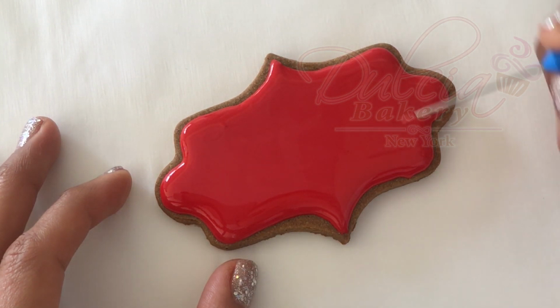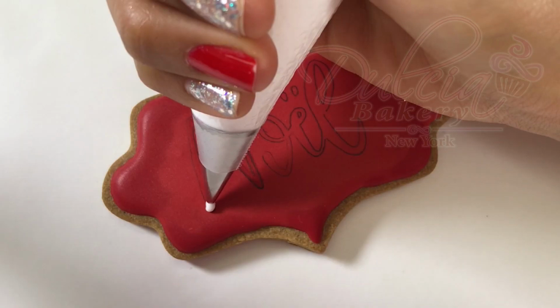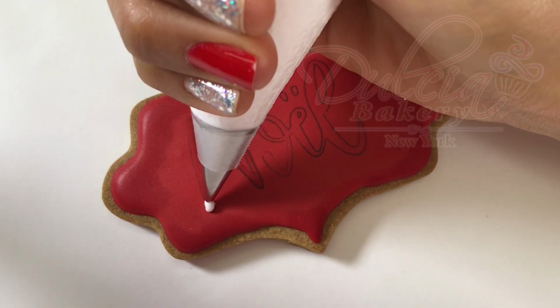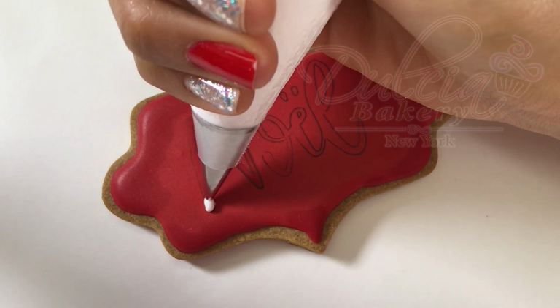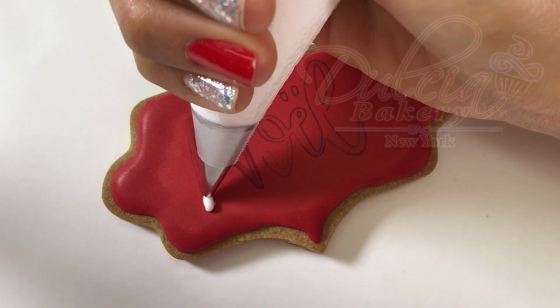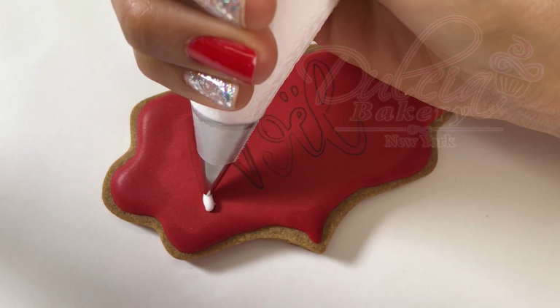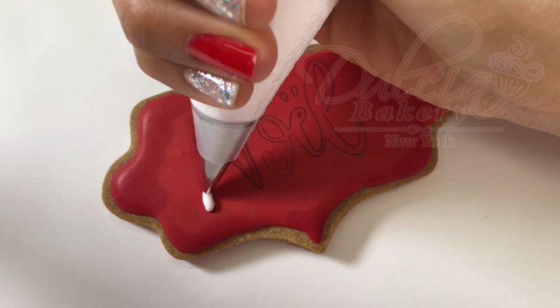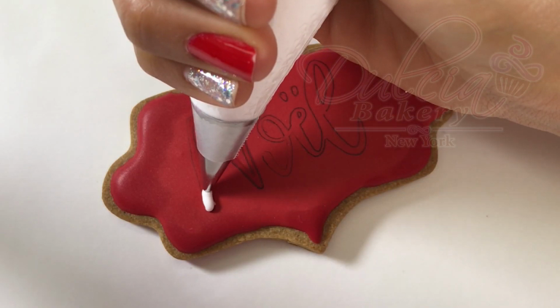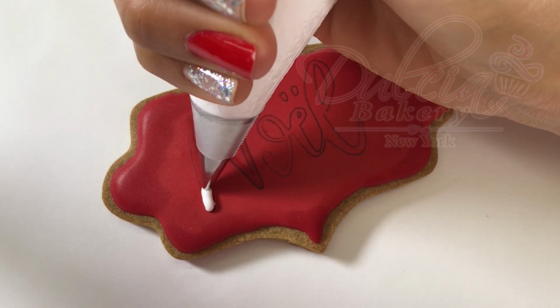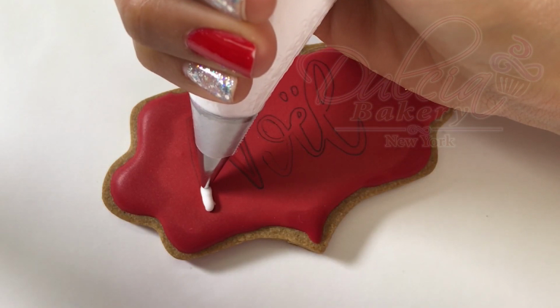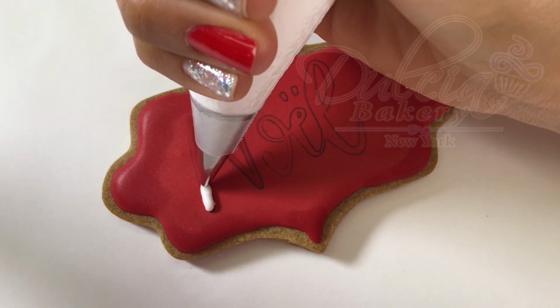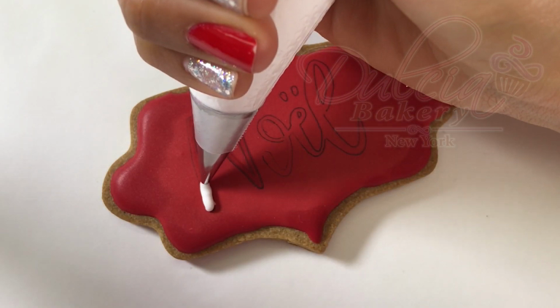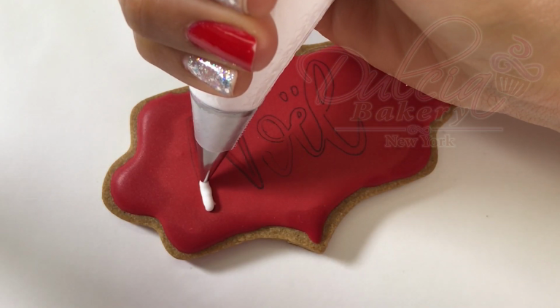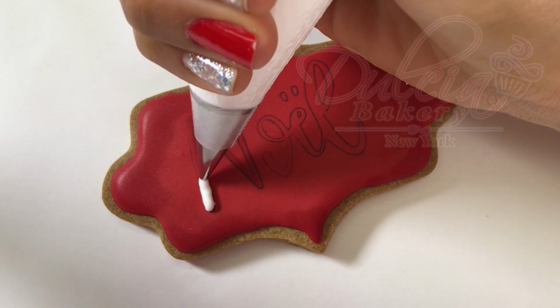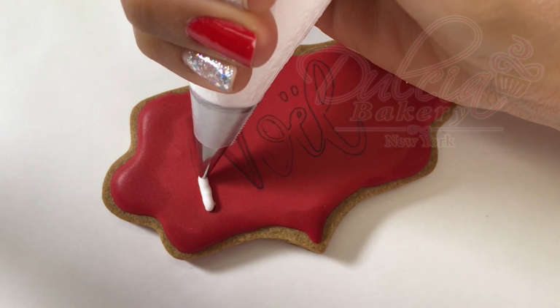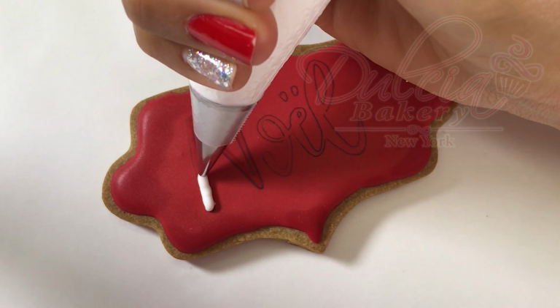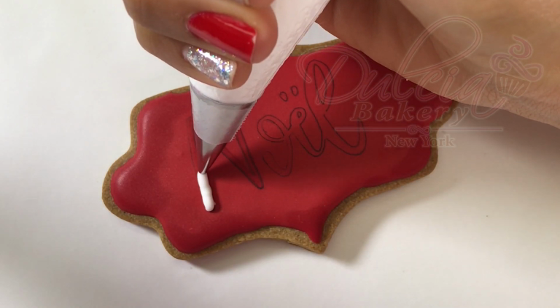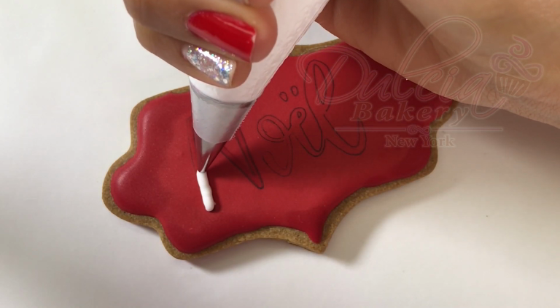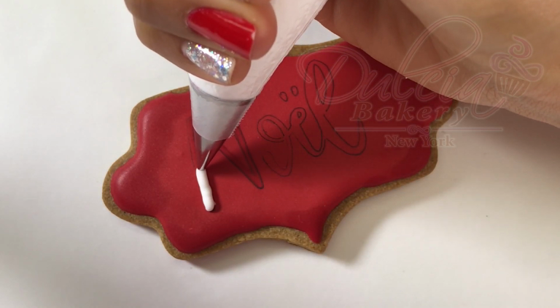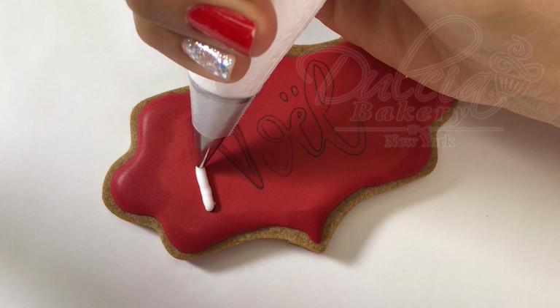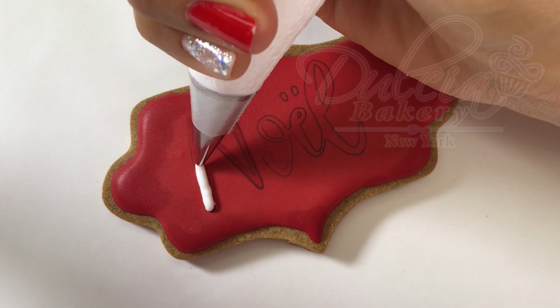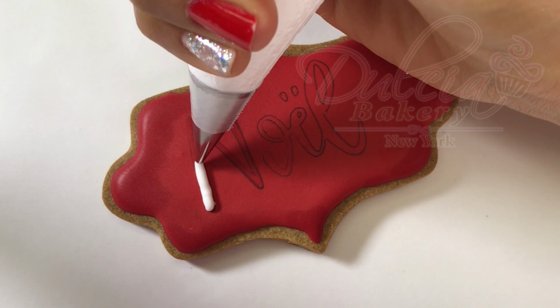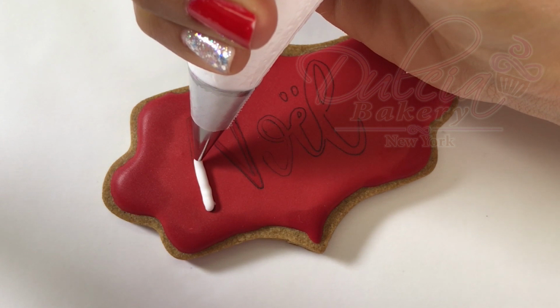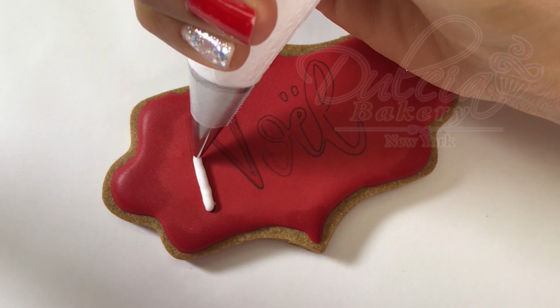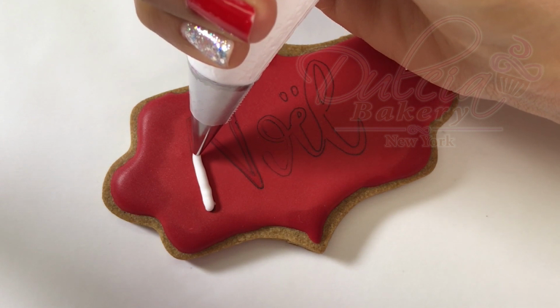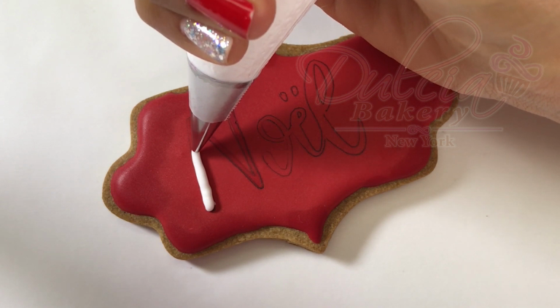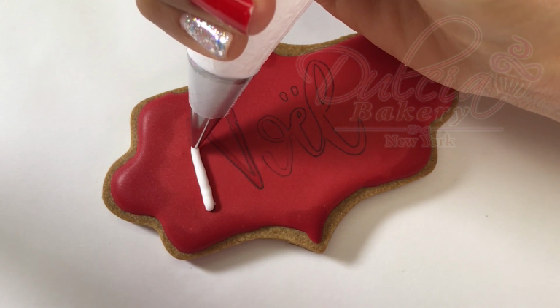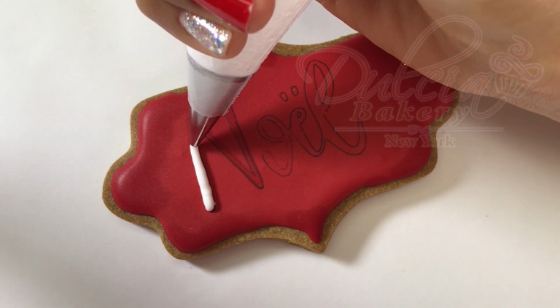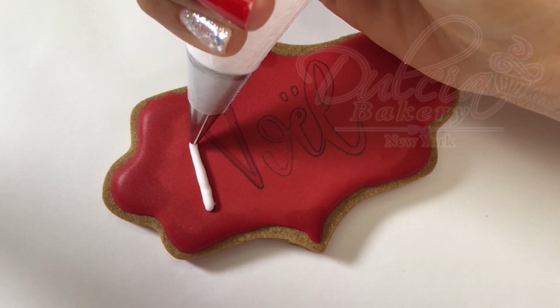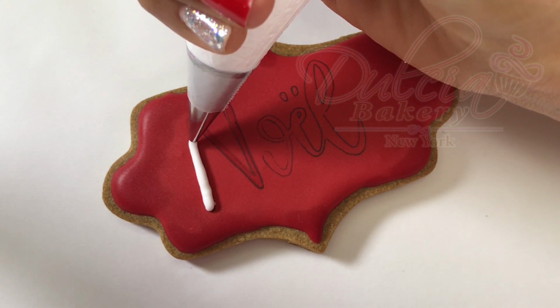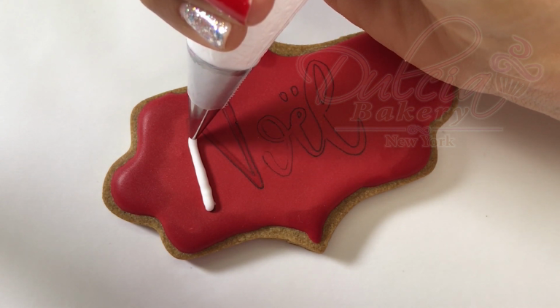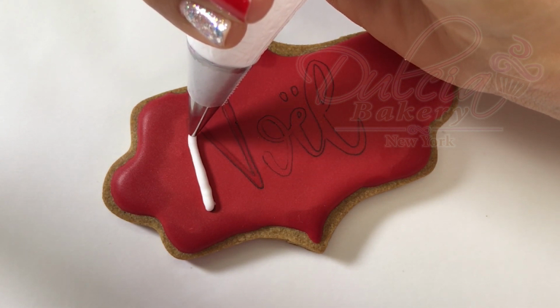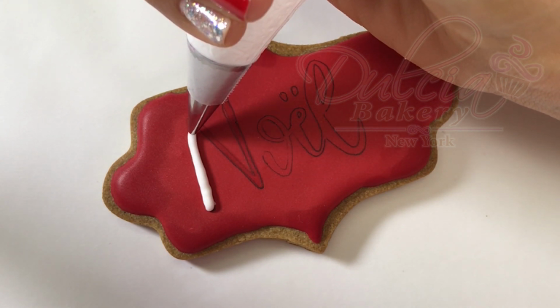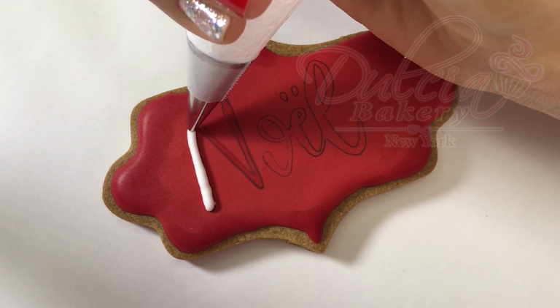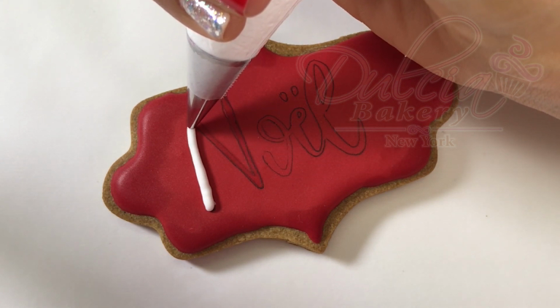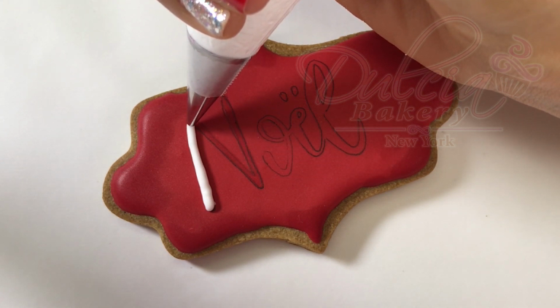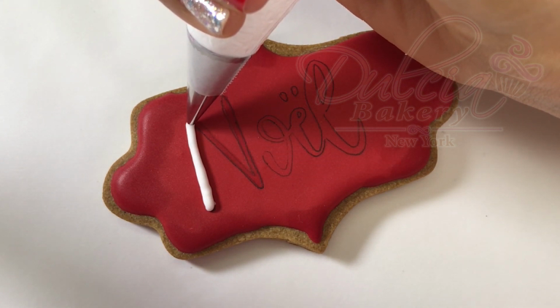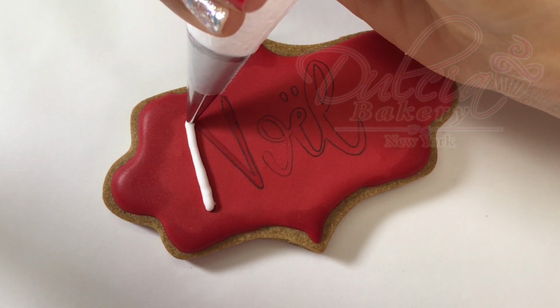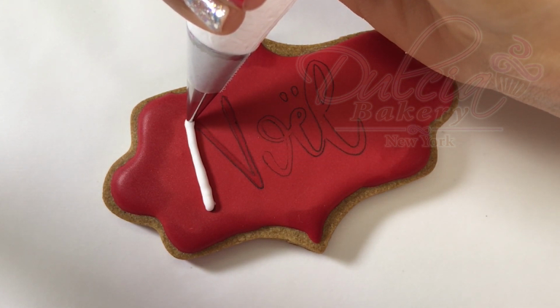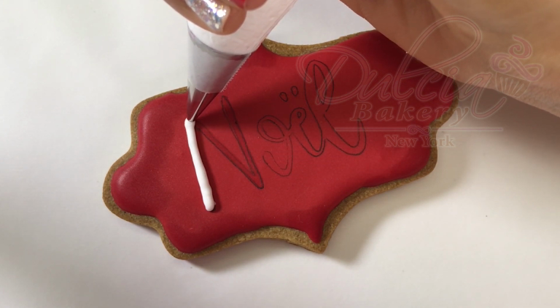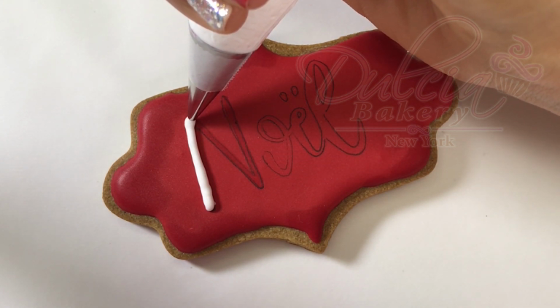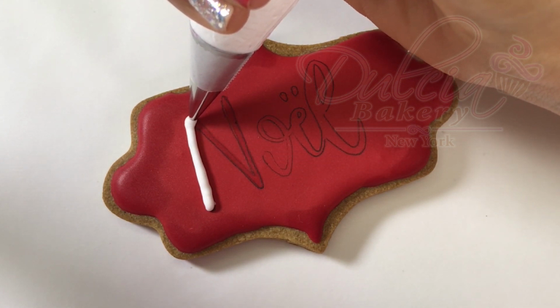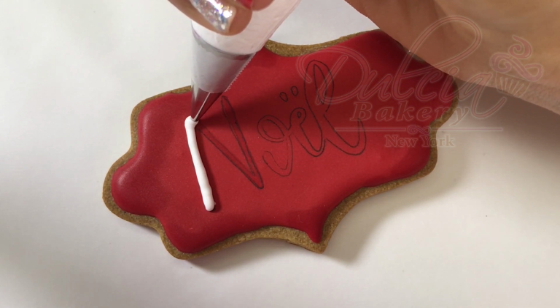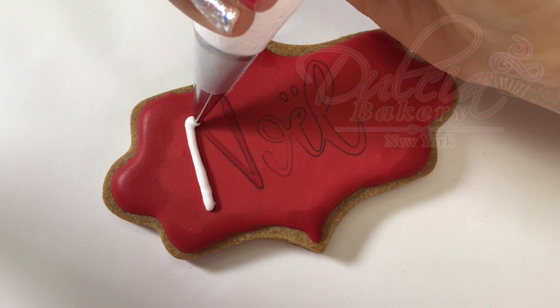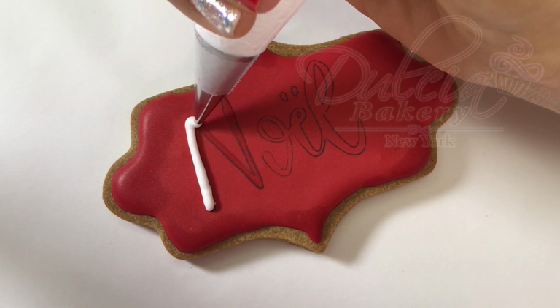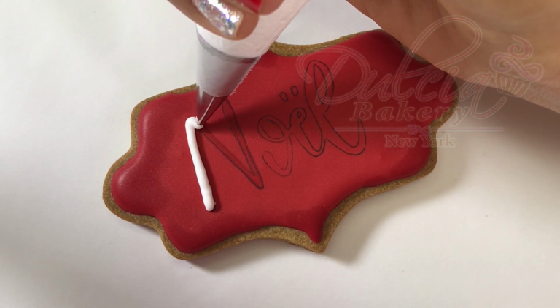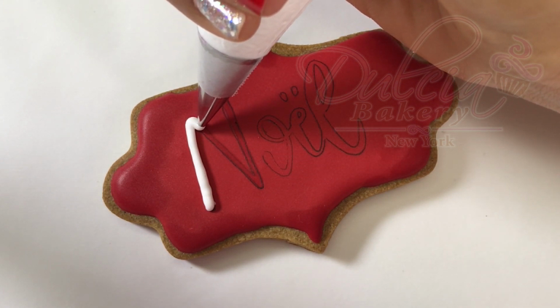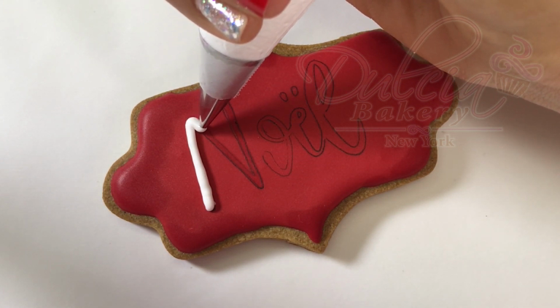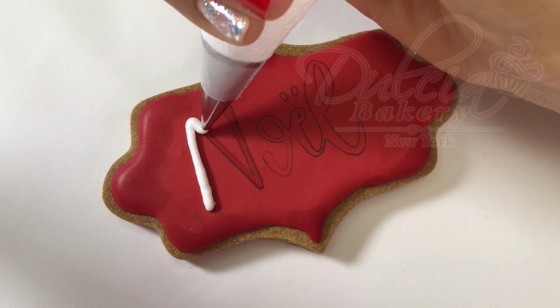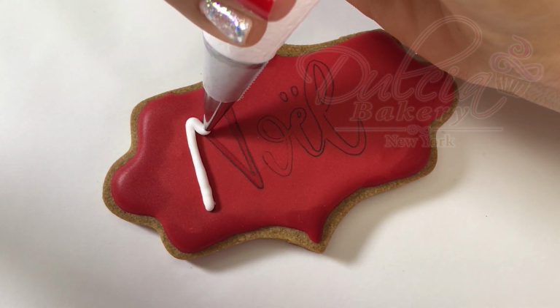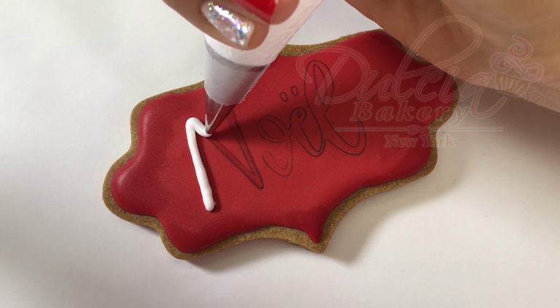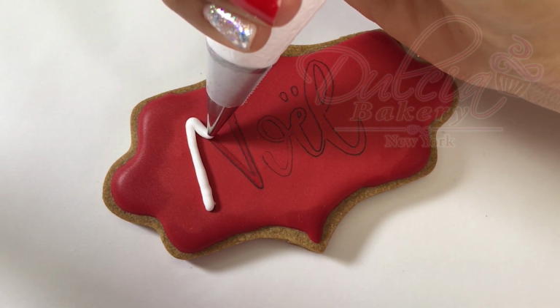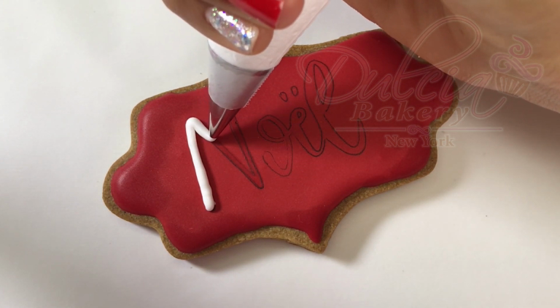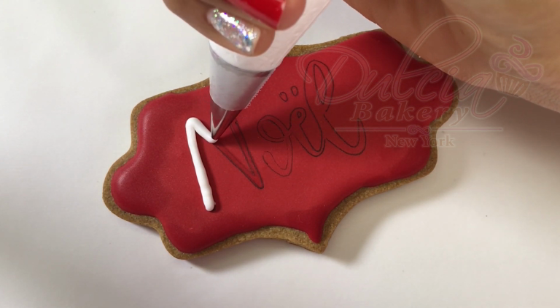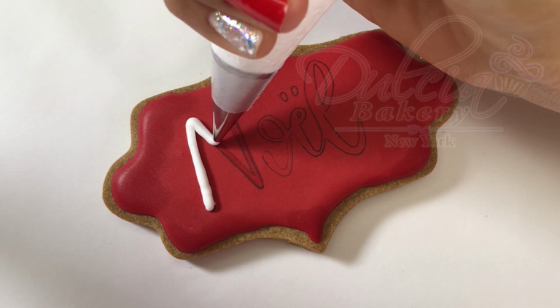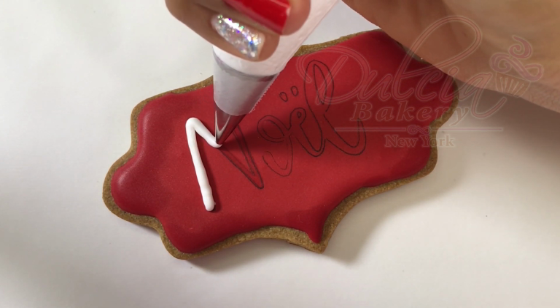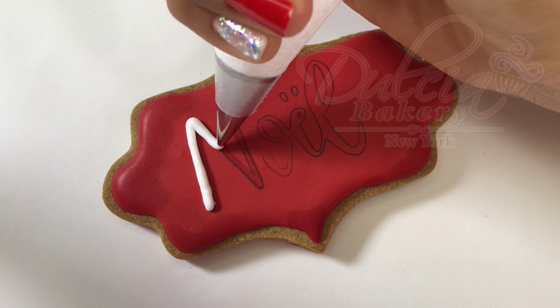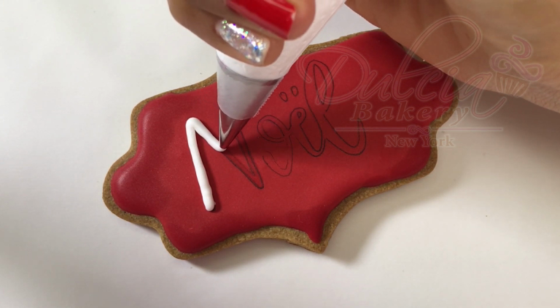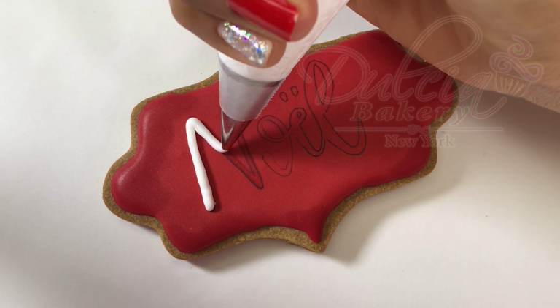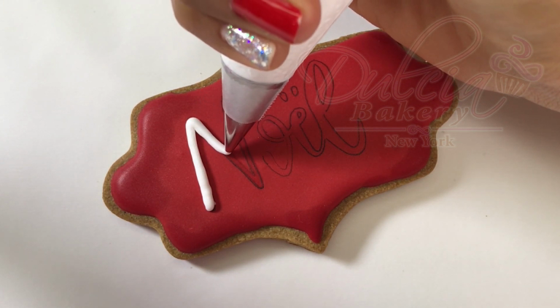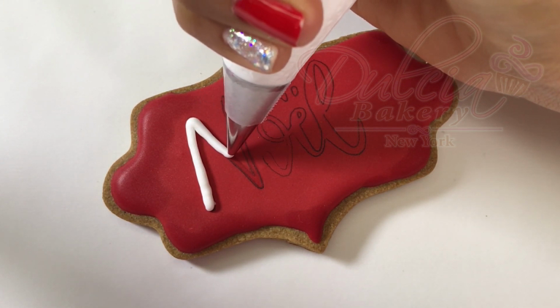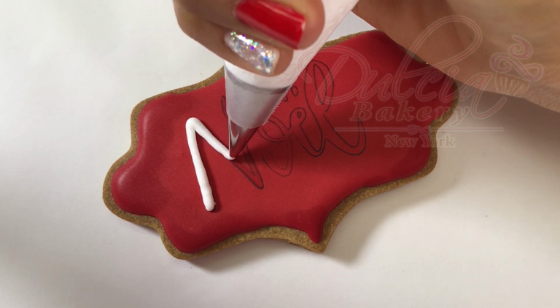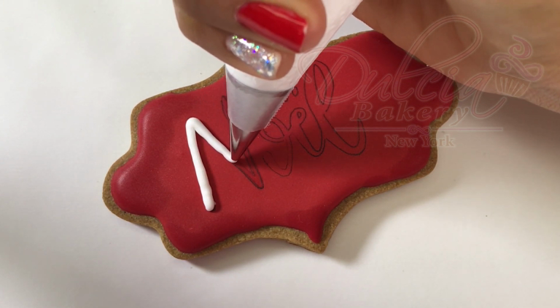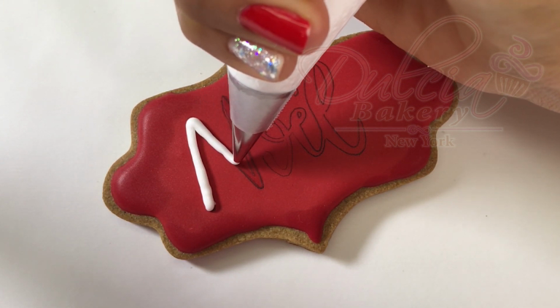Once the red icing is completely dry, use white medium consistency royal icing and a number 2 tip to pipe it on the cookie.